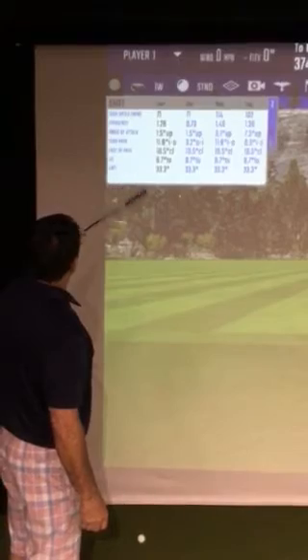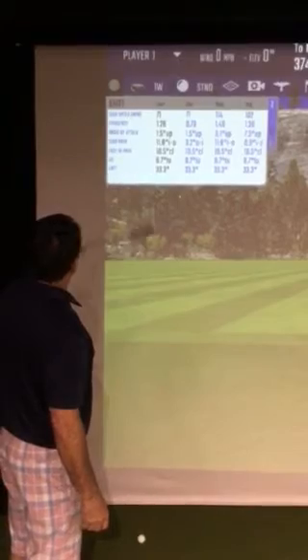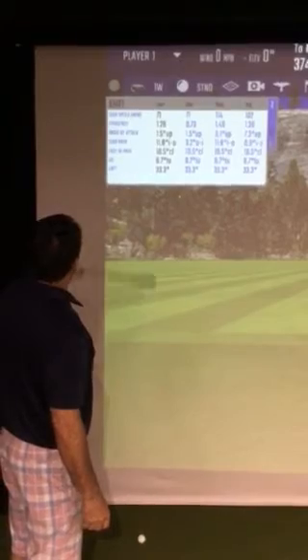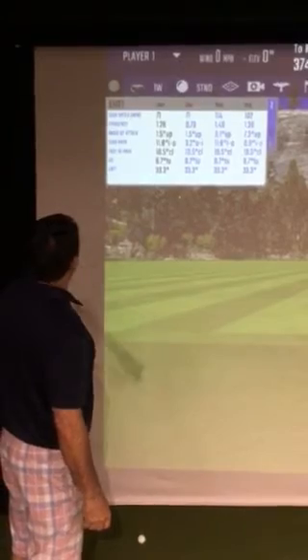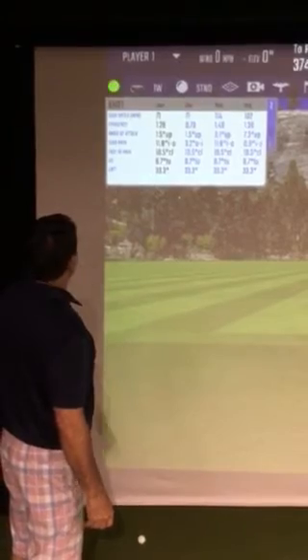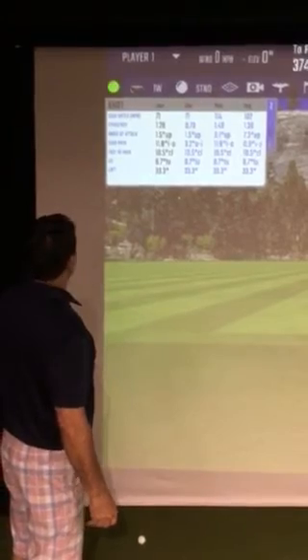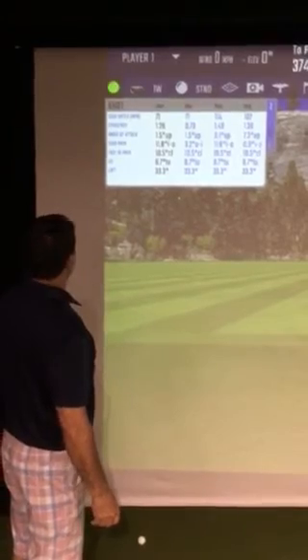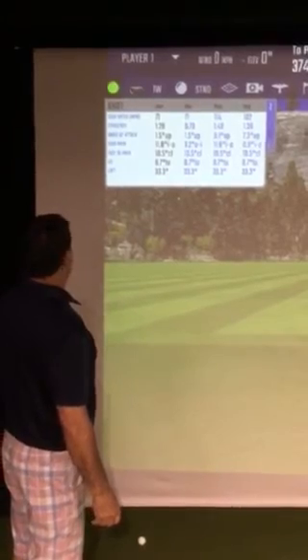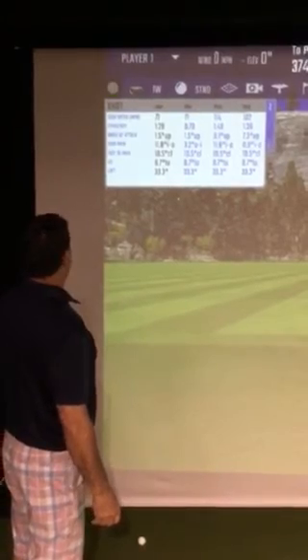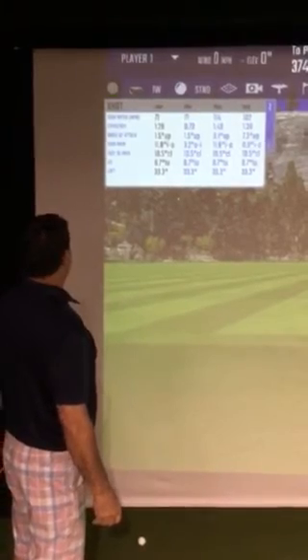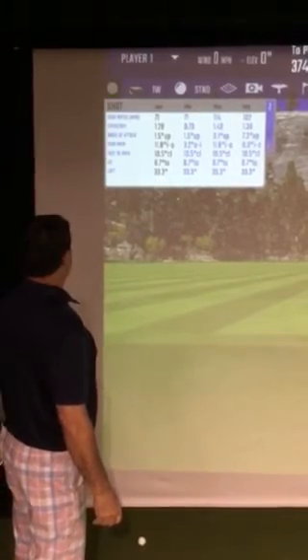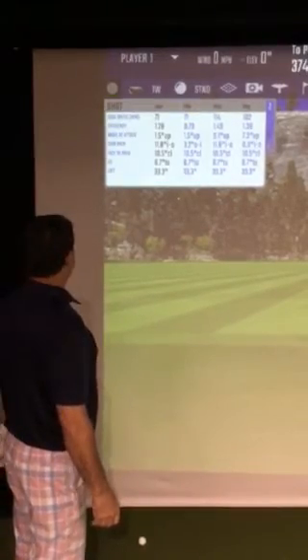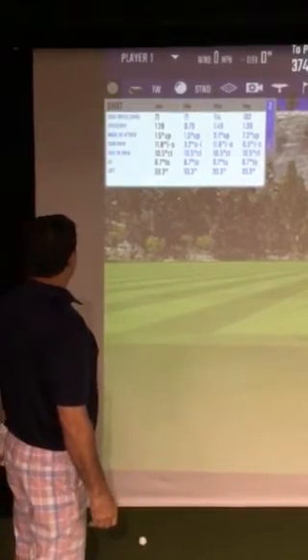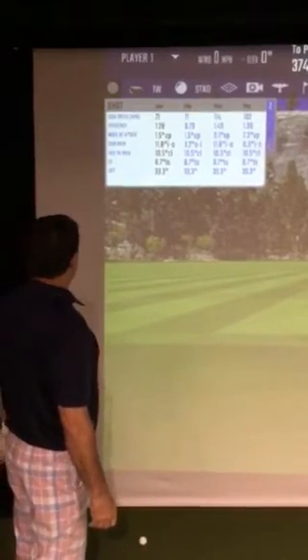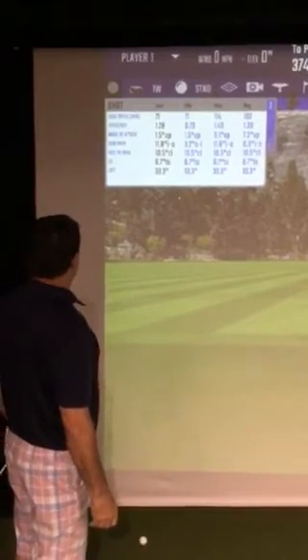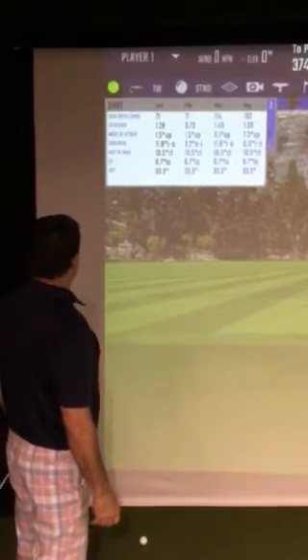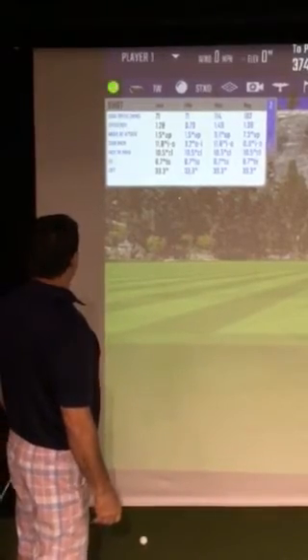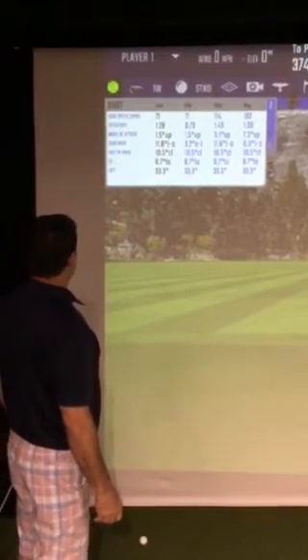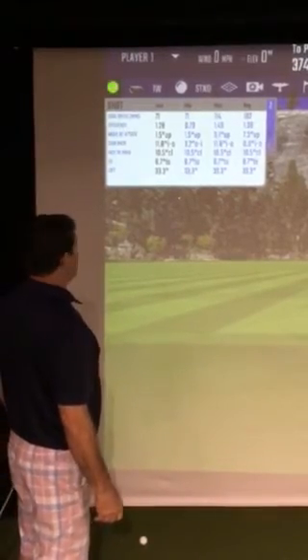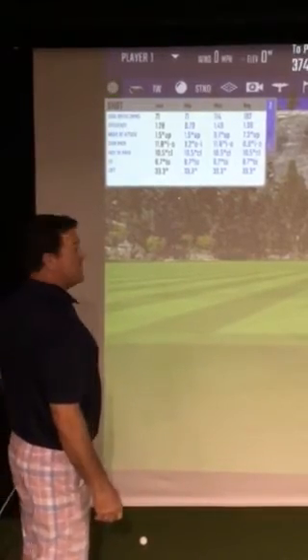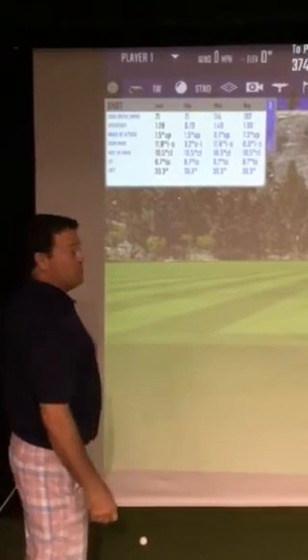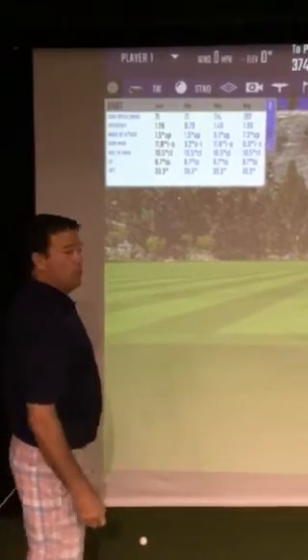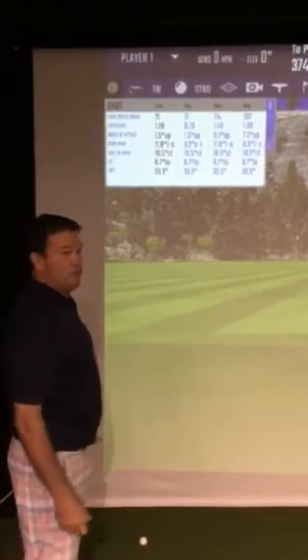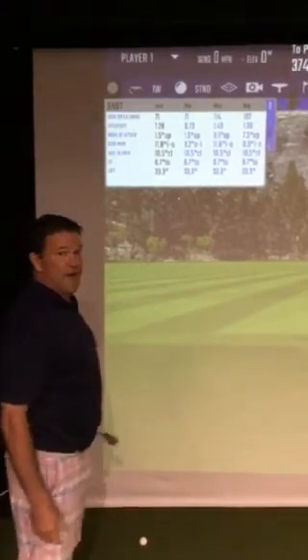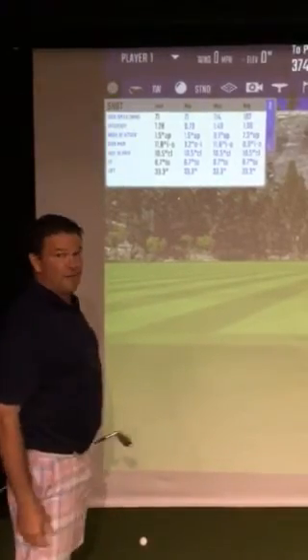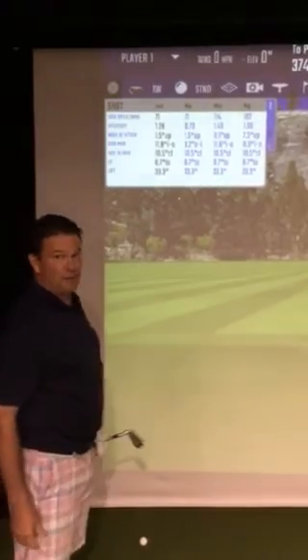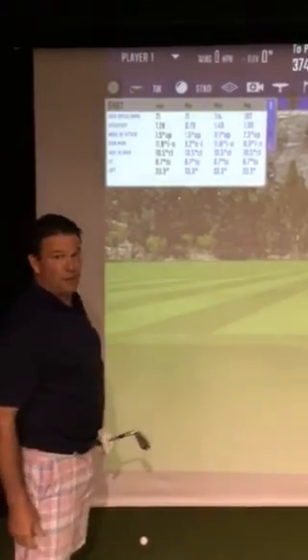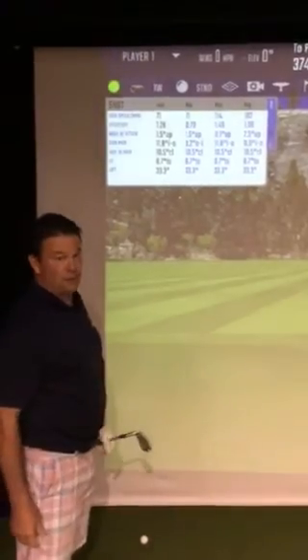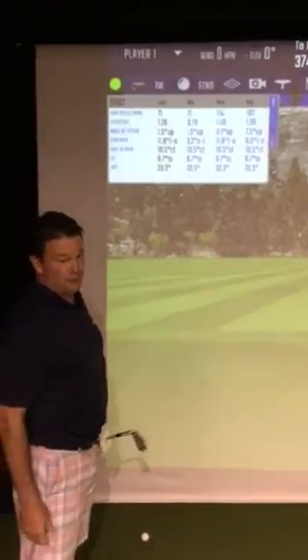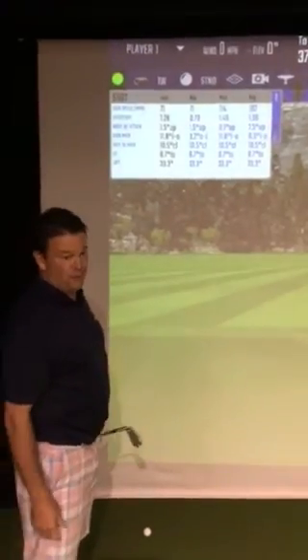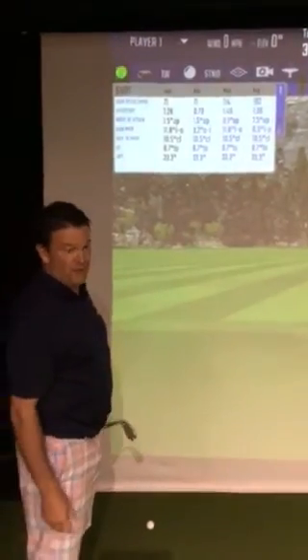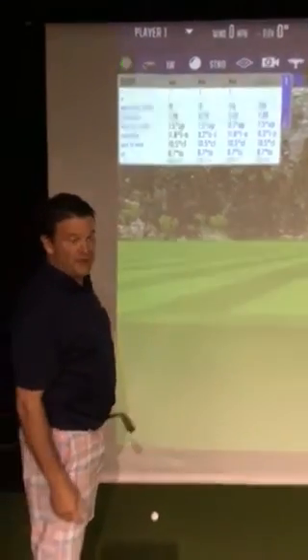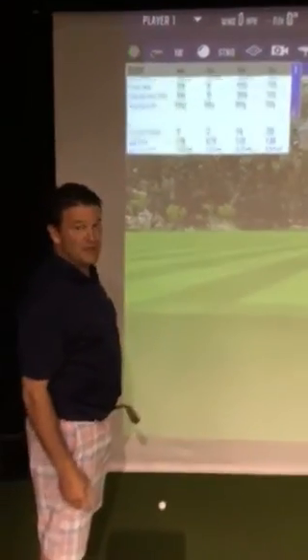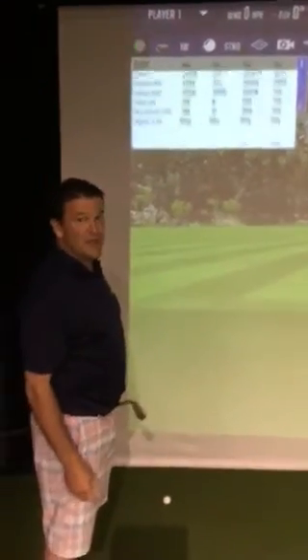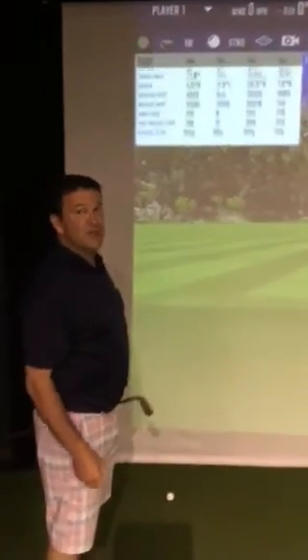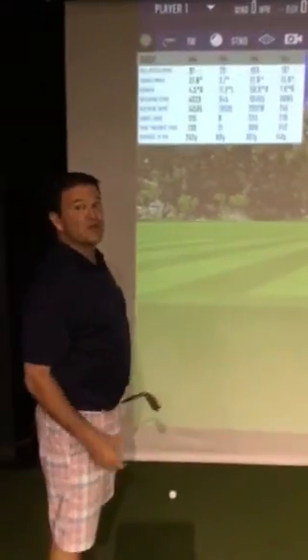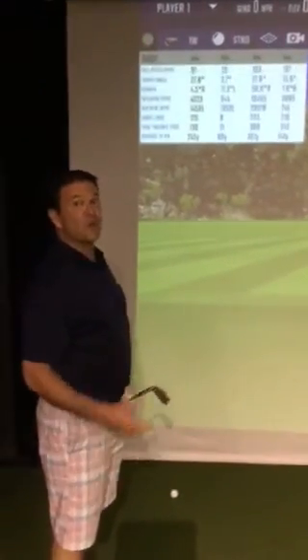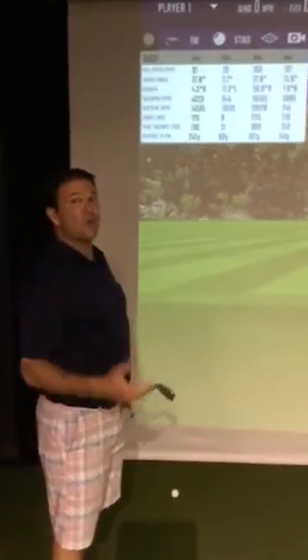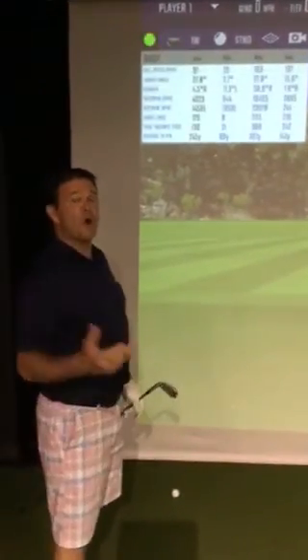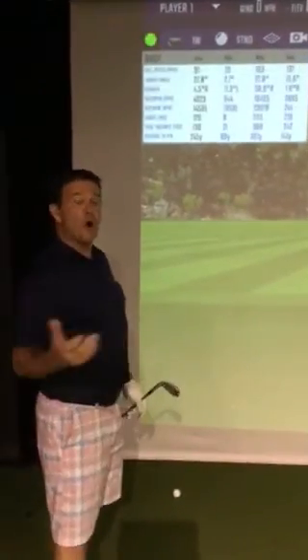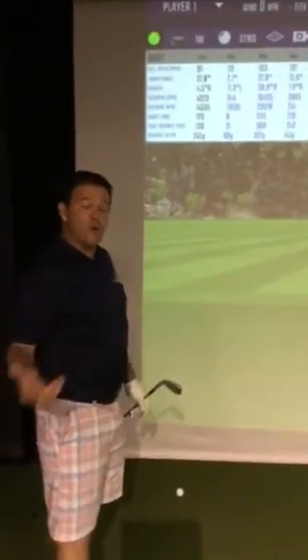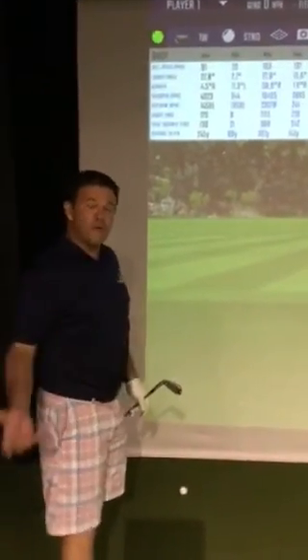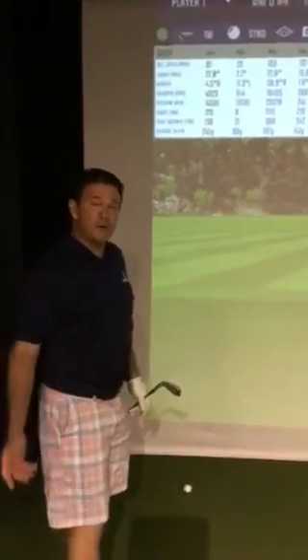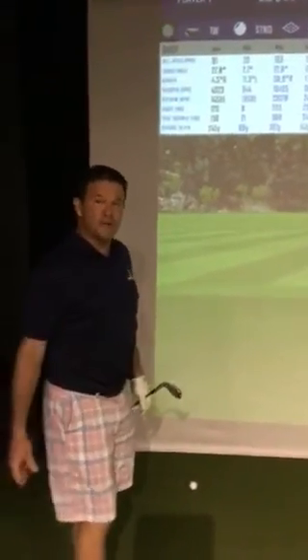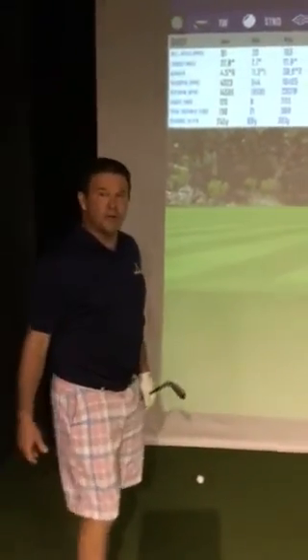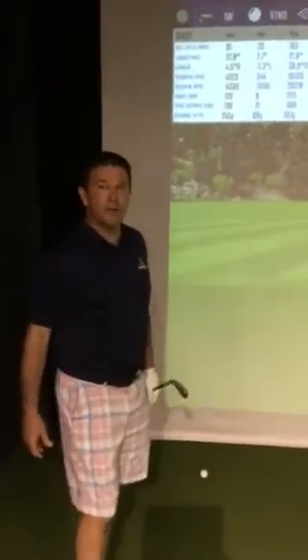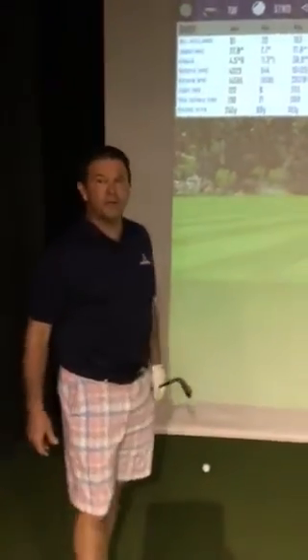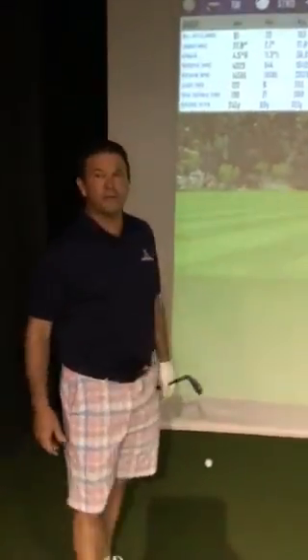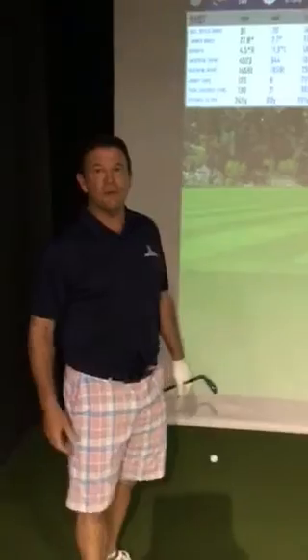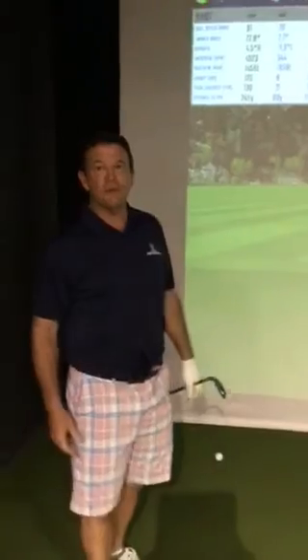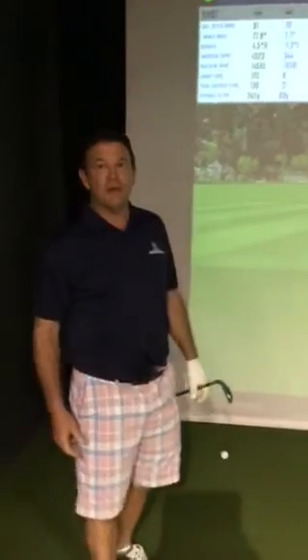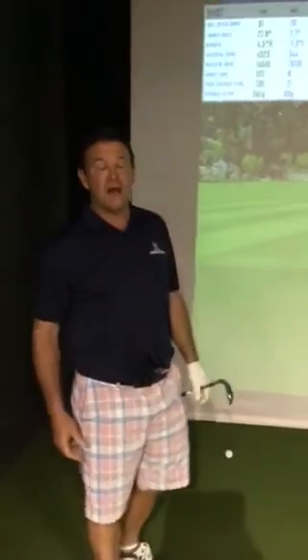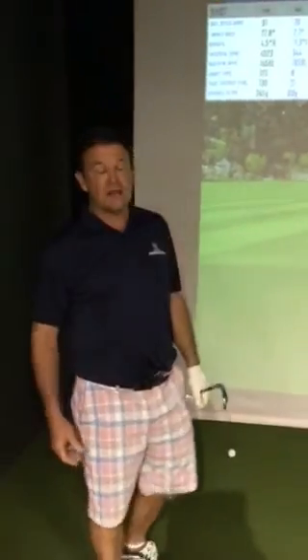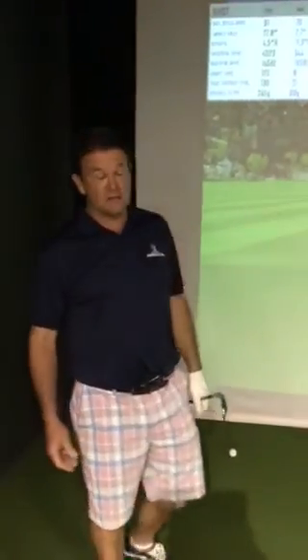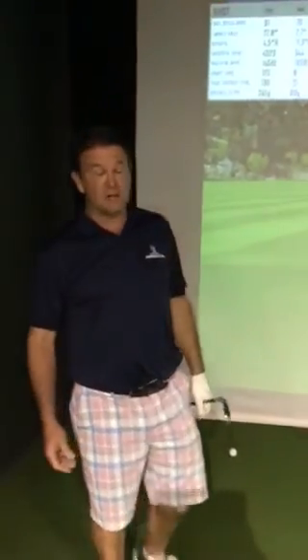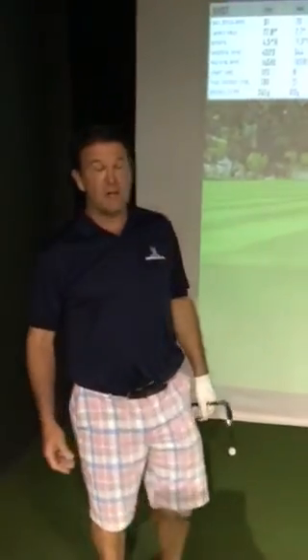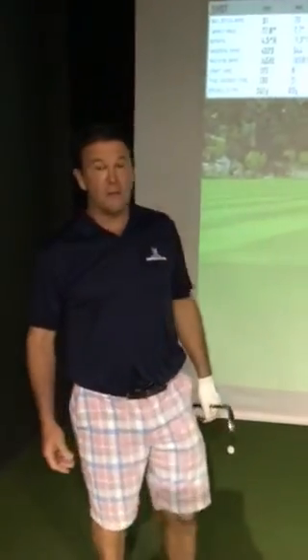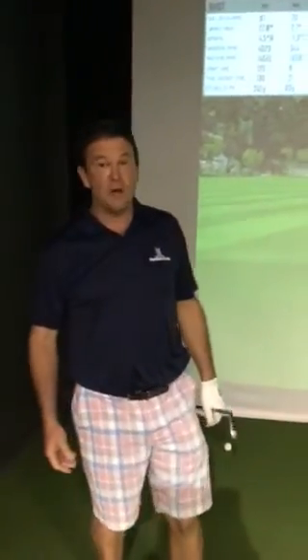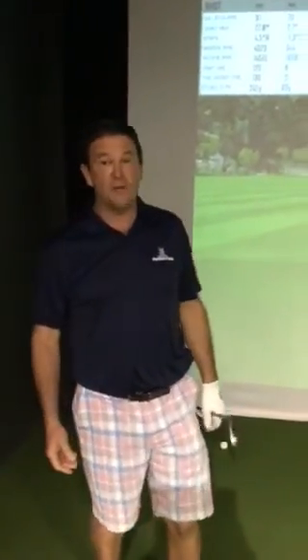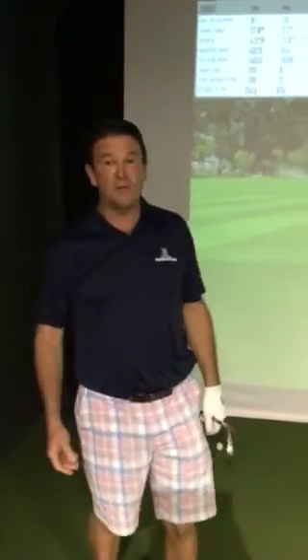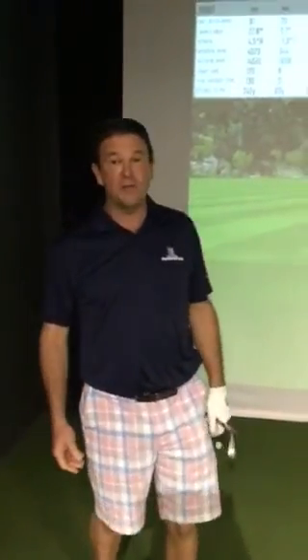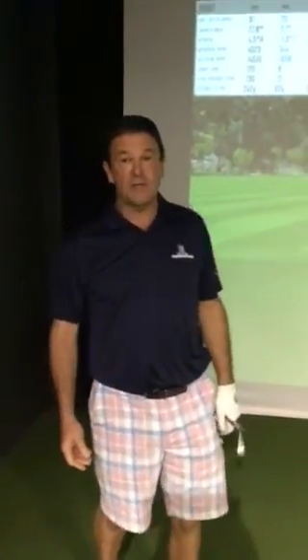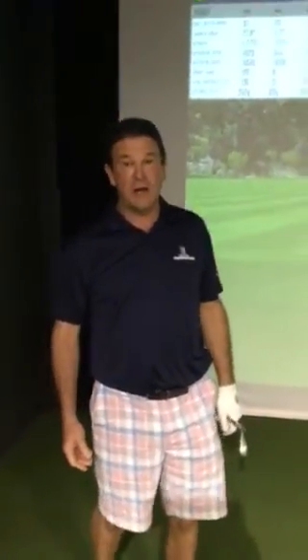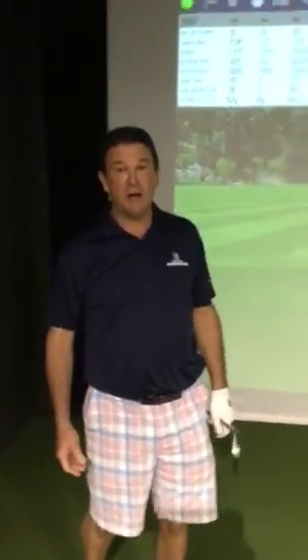We were 11.8 inside out with a 10.5 closed face. So we're overdoing it for you guys that are coming over the top.